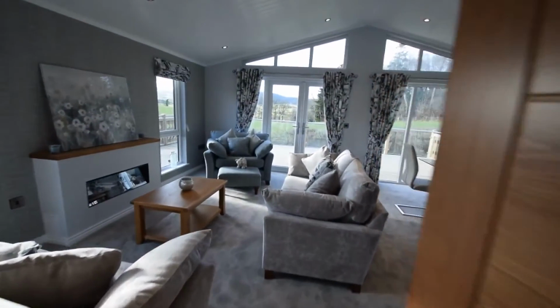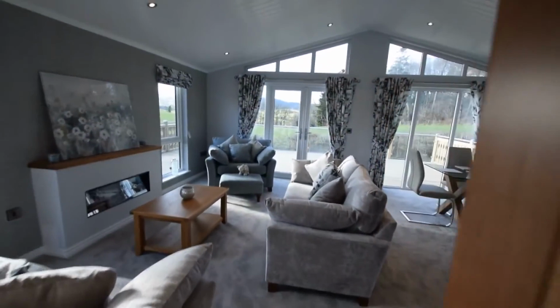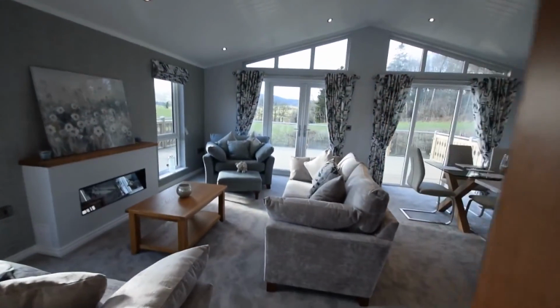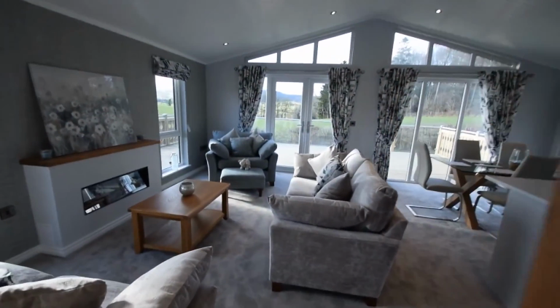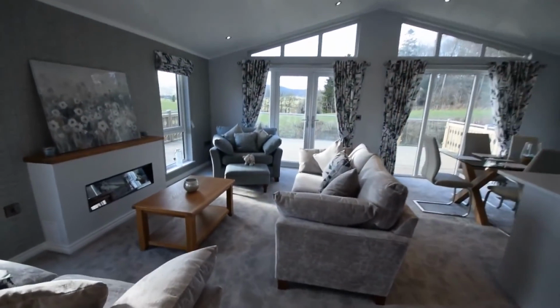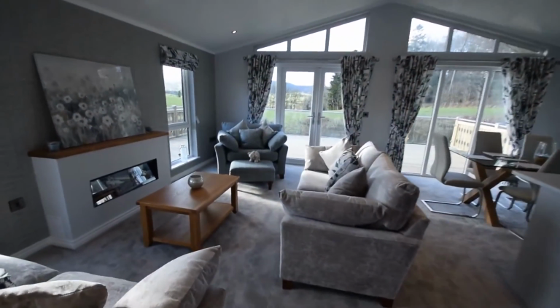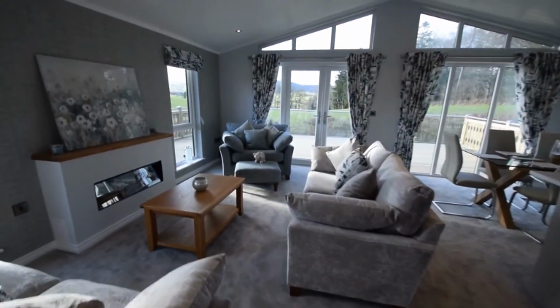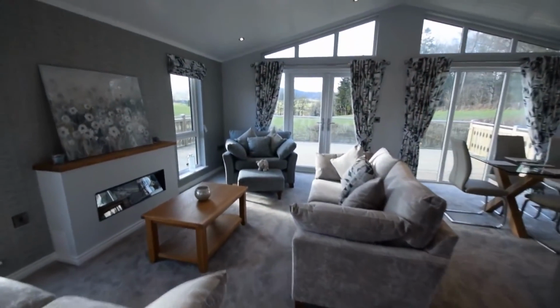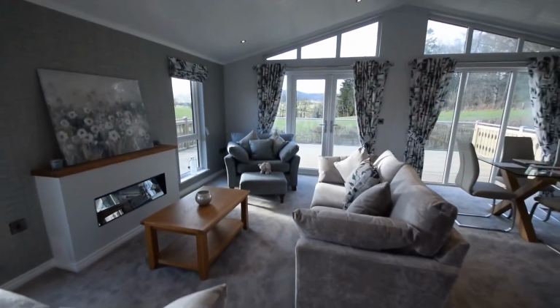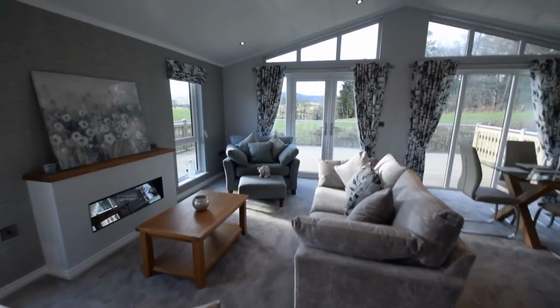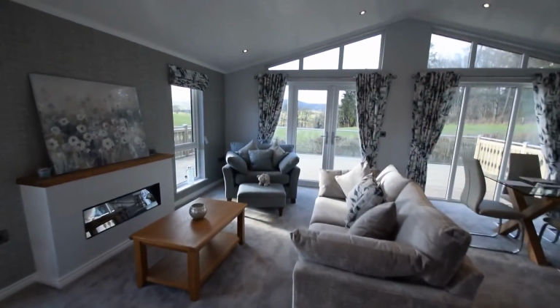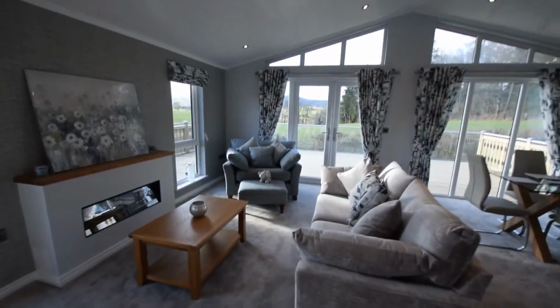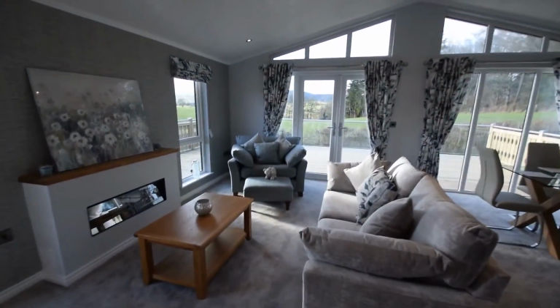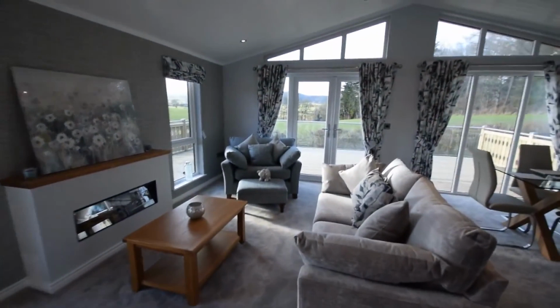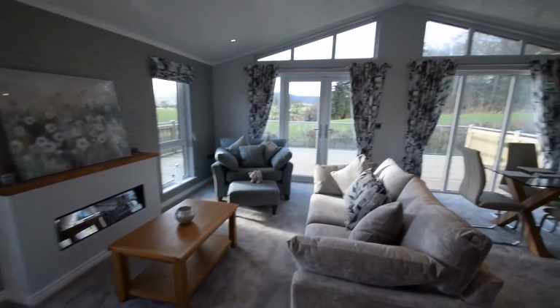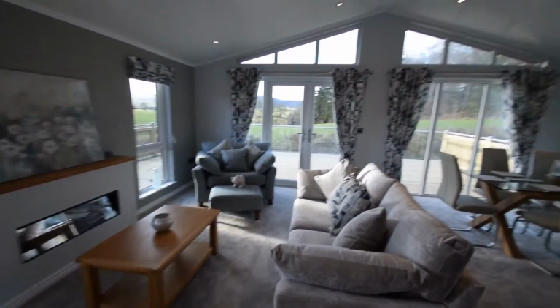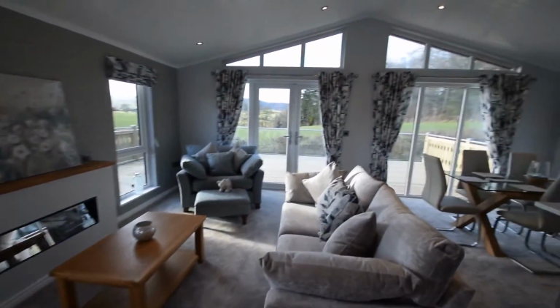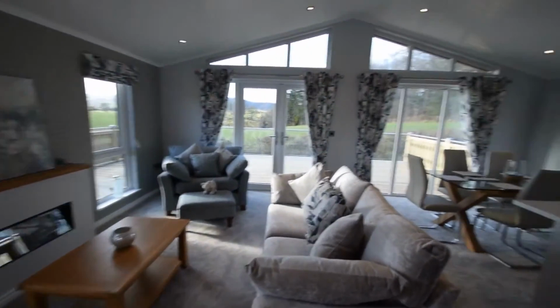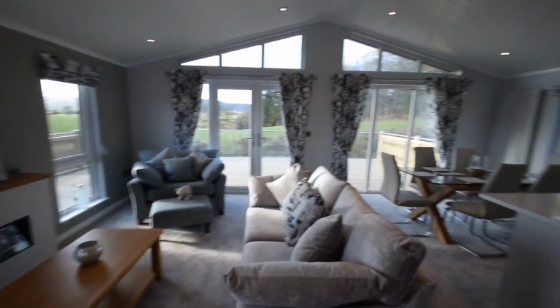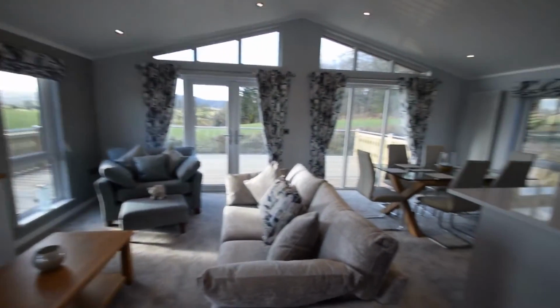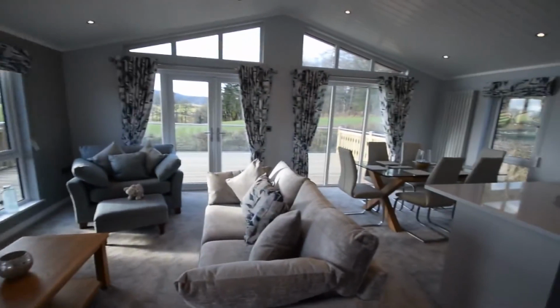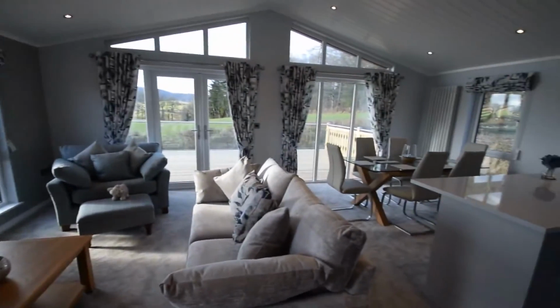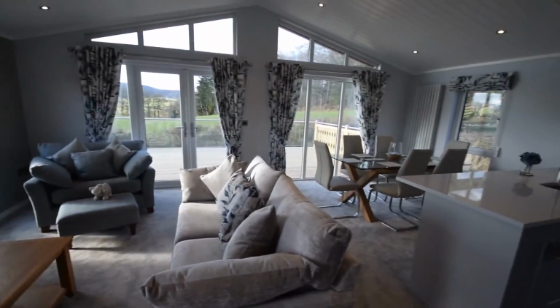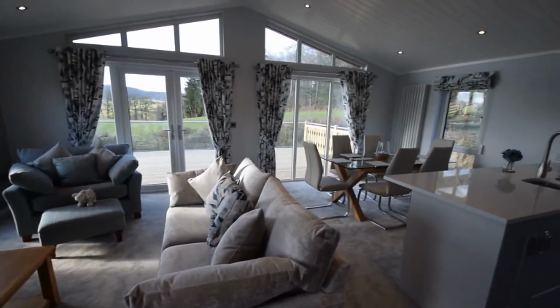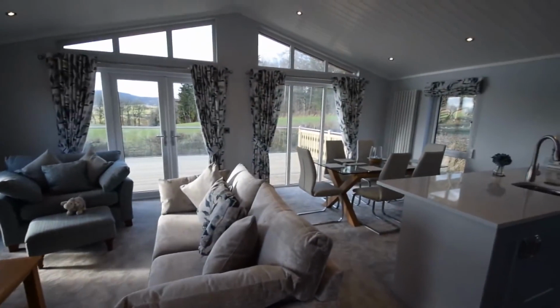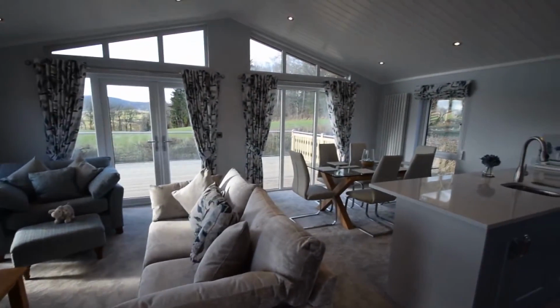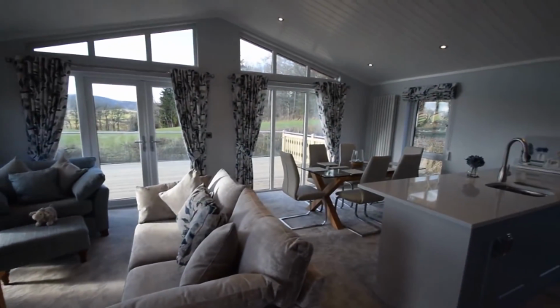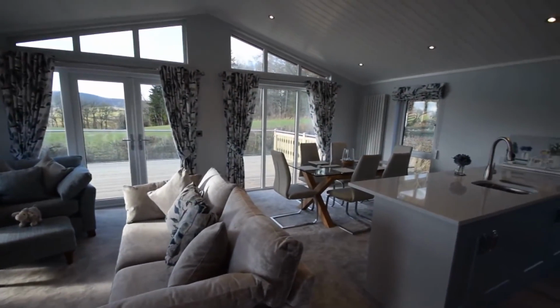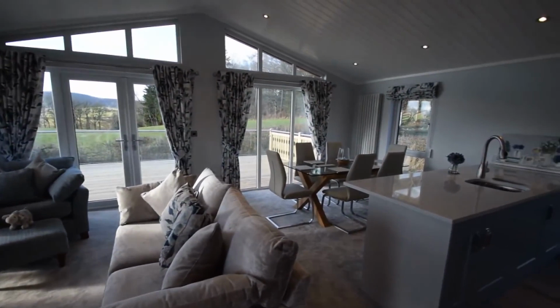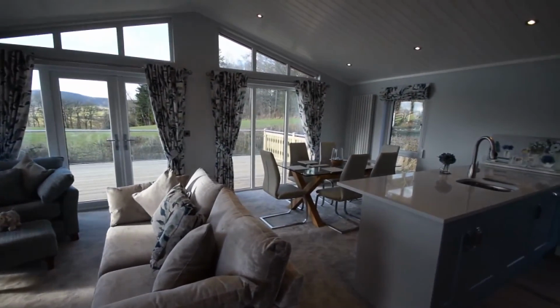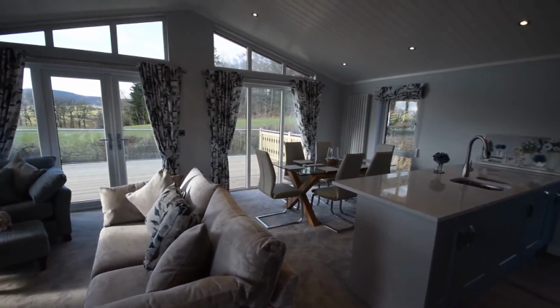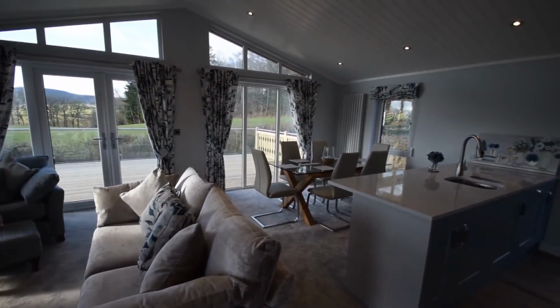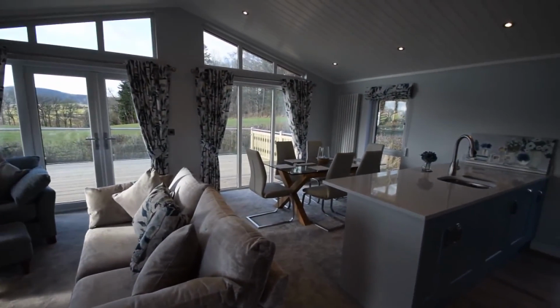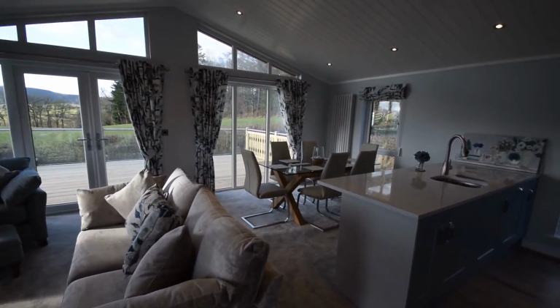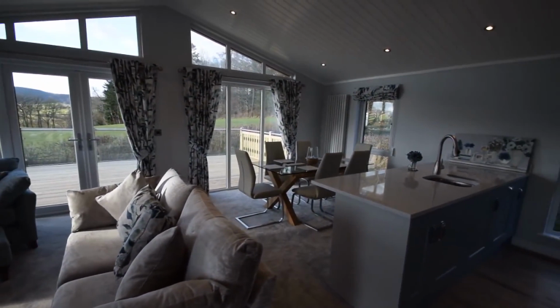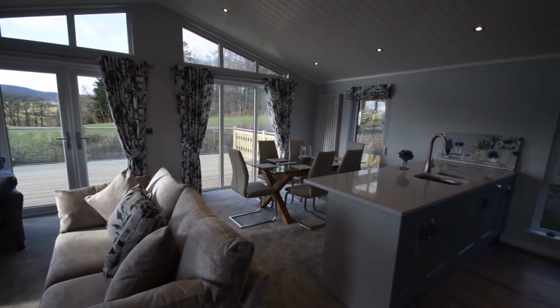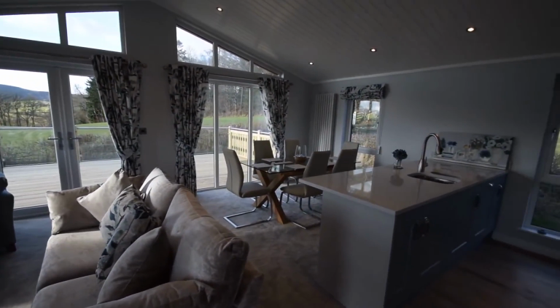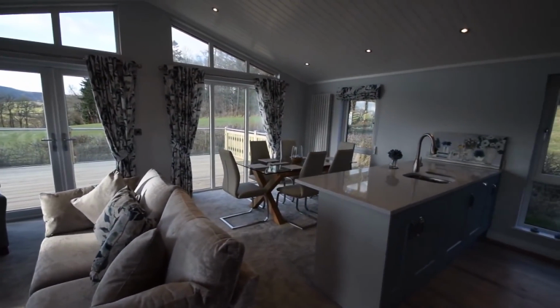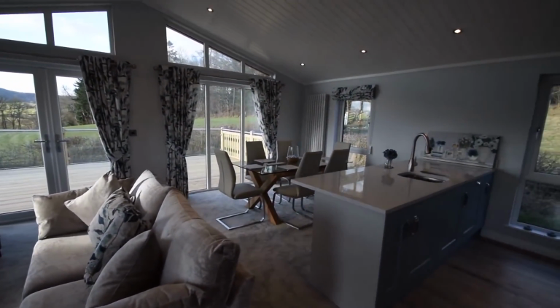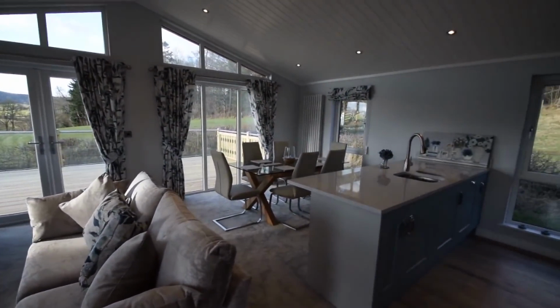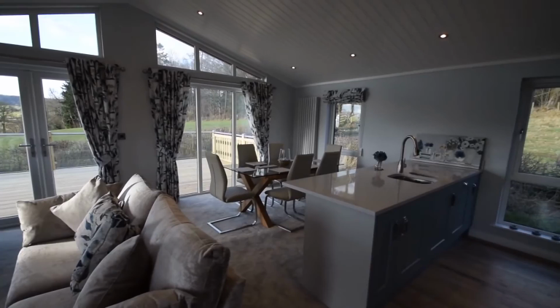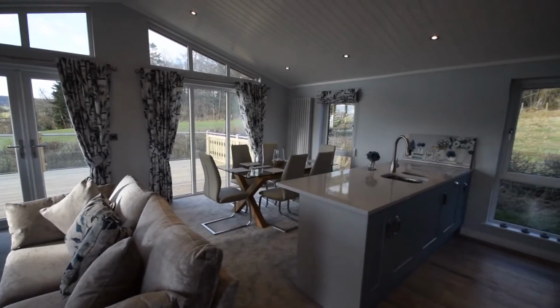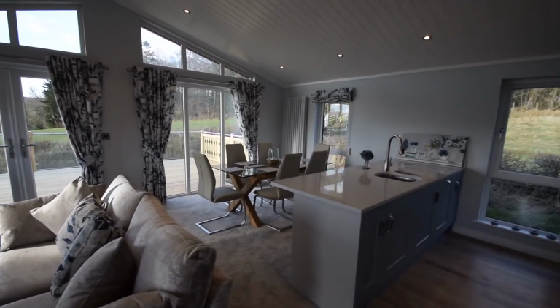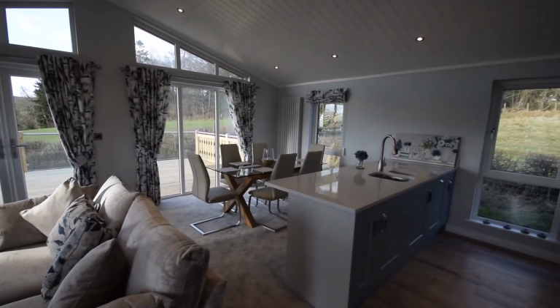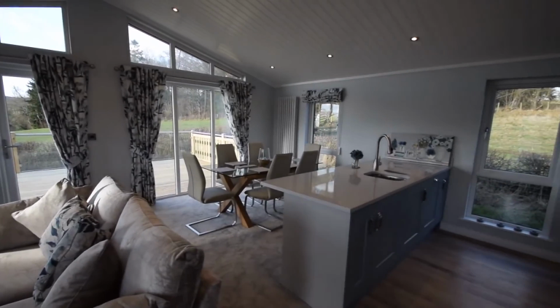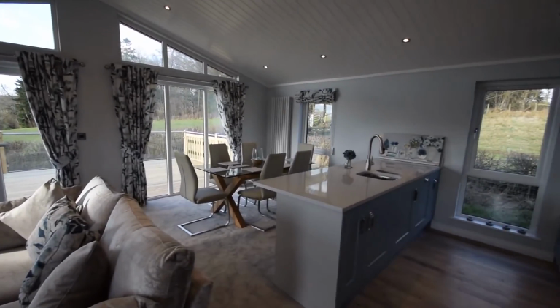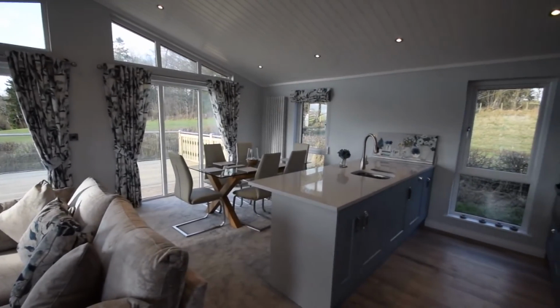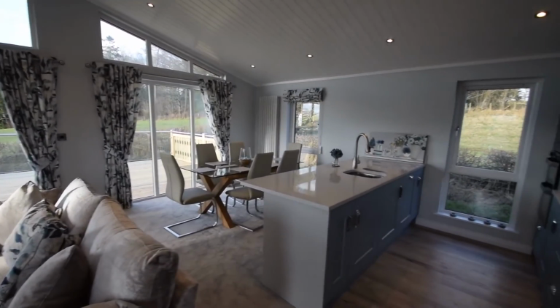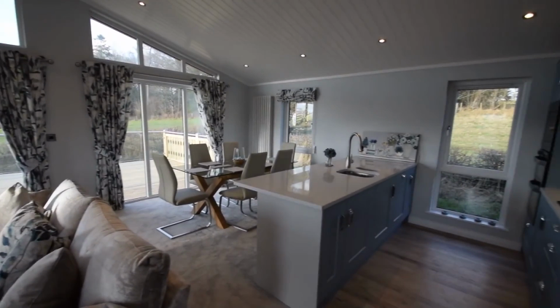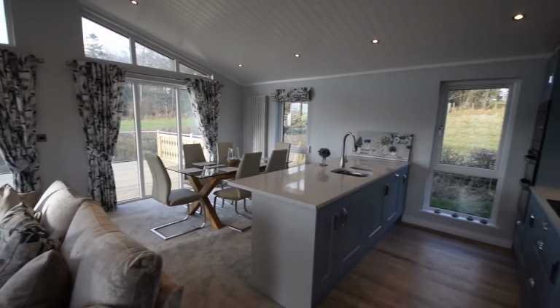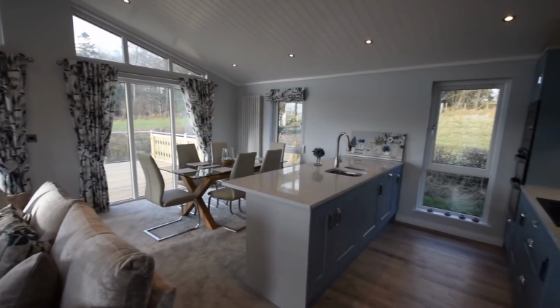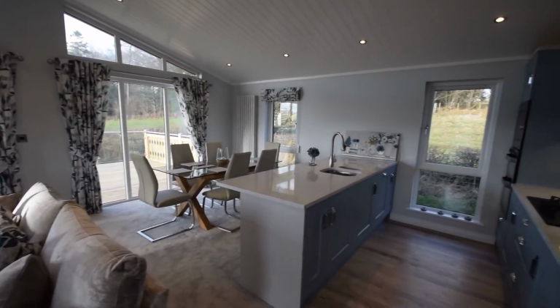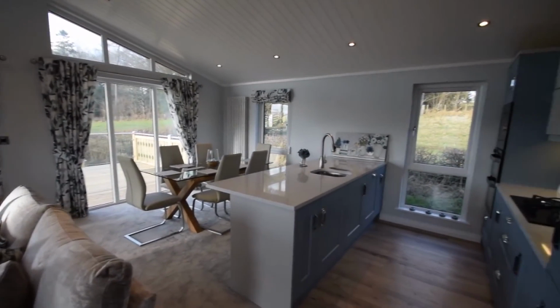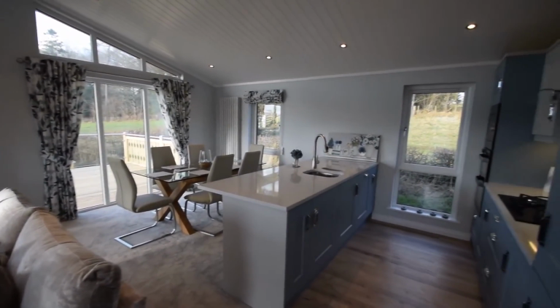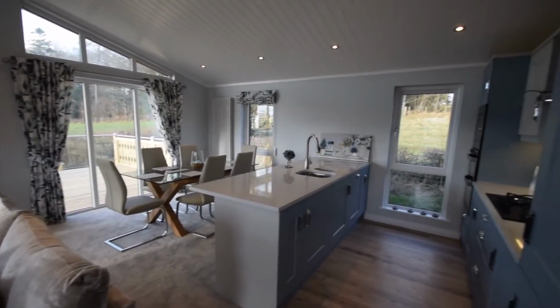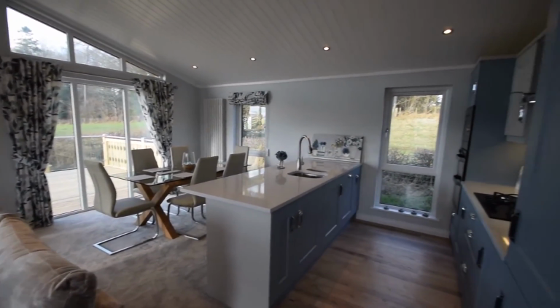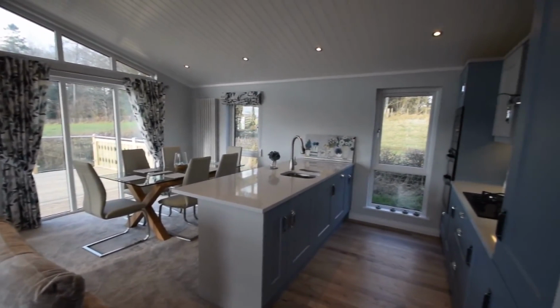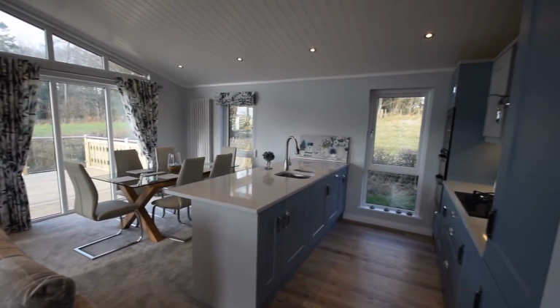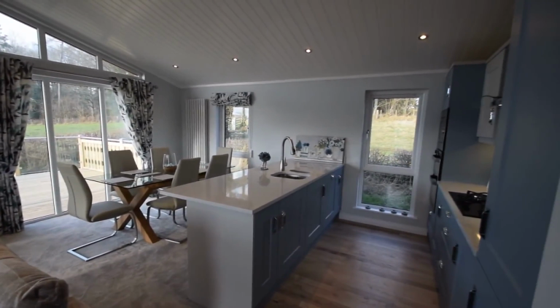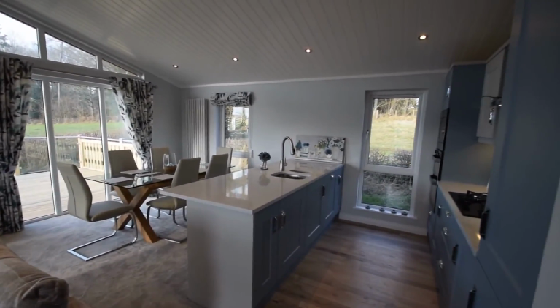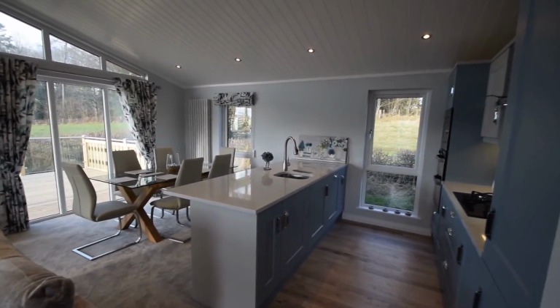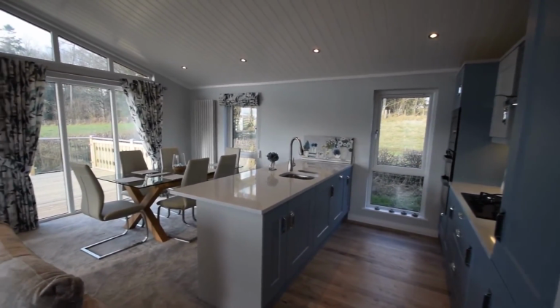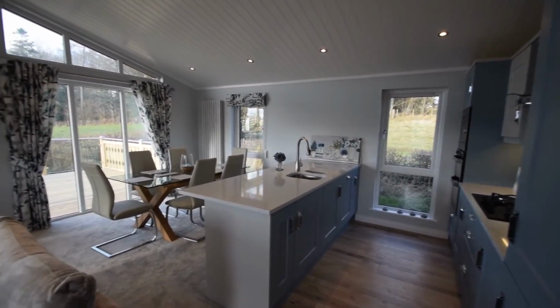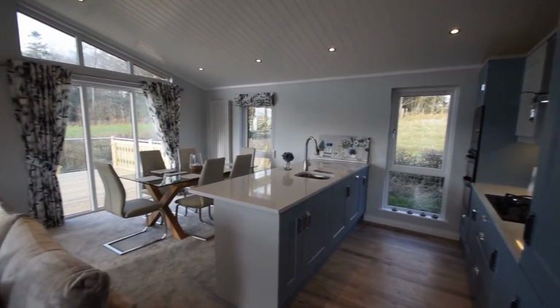A lovely lodge on a lovely plot, really private and quiet.